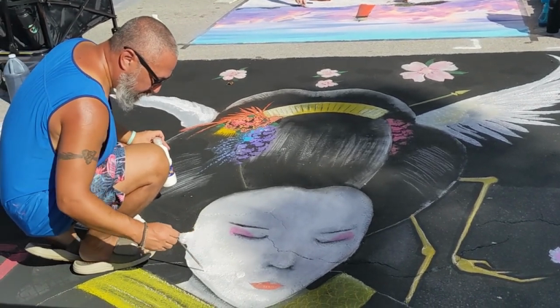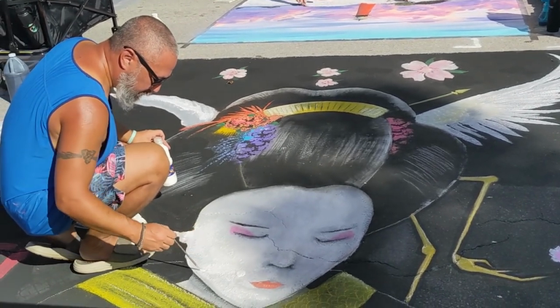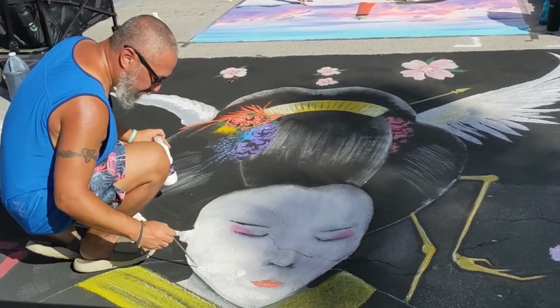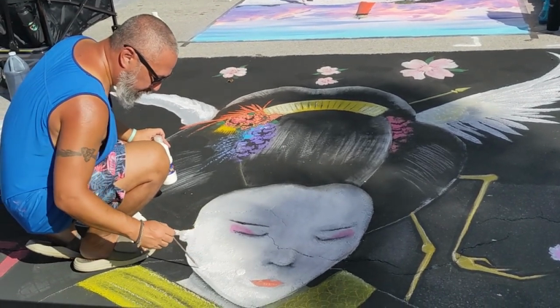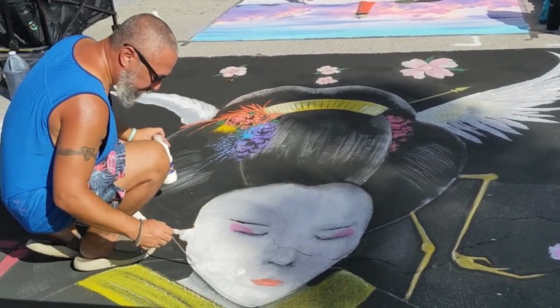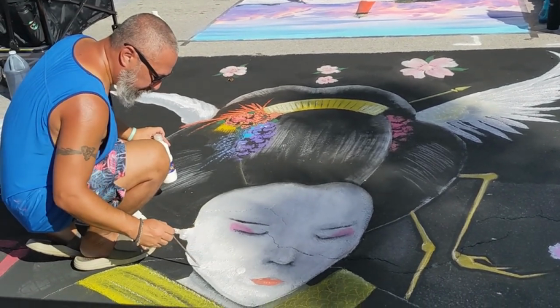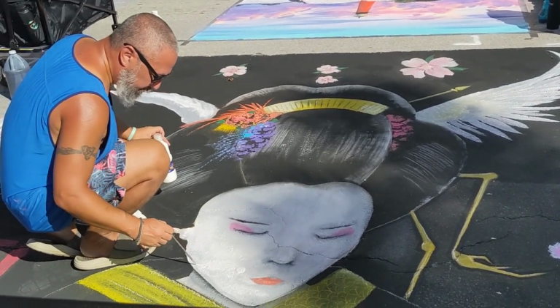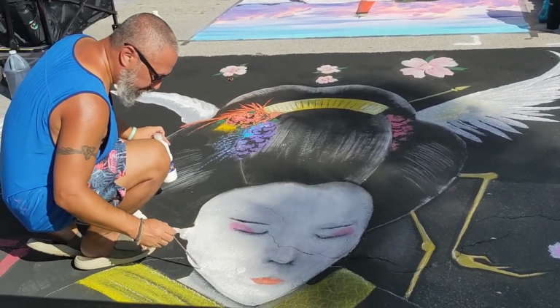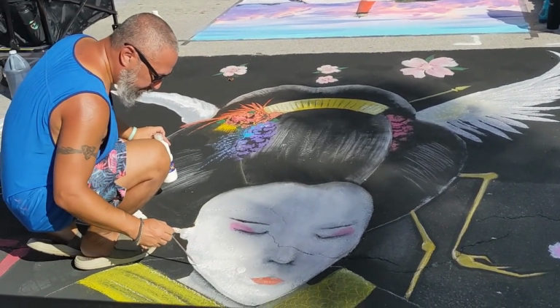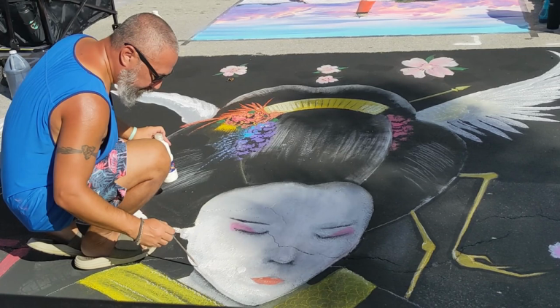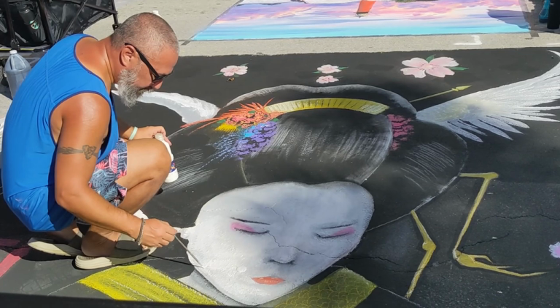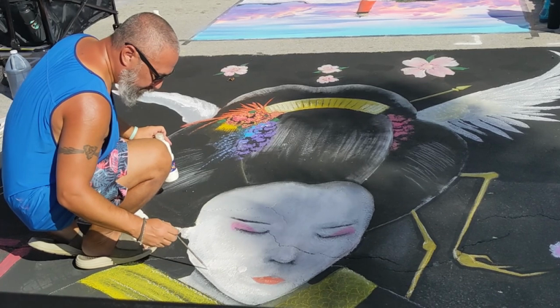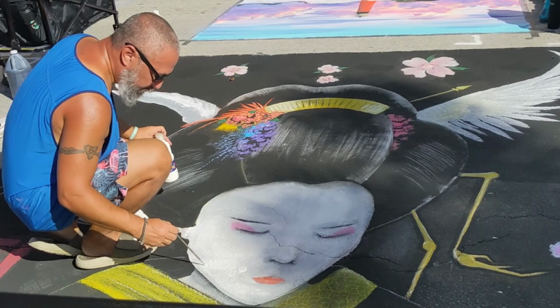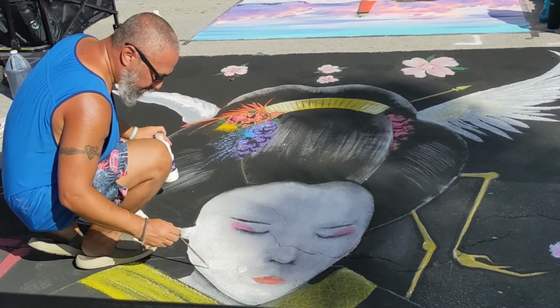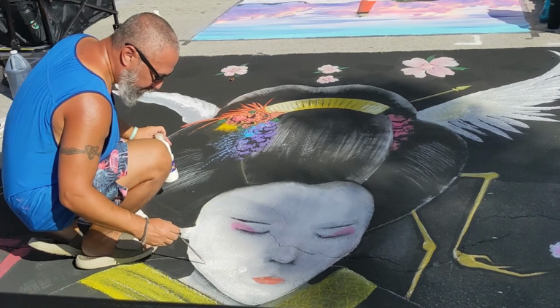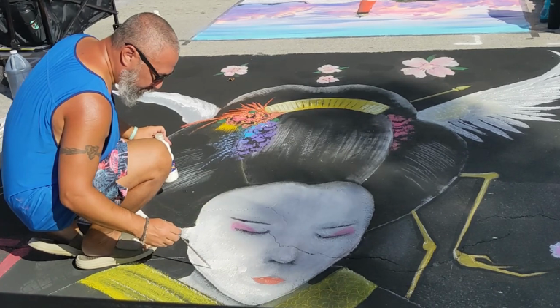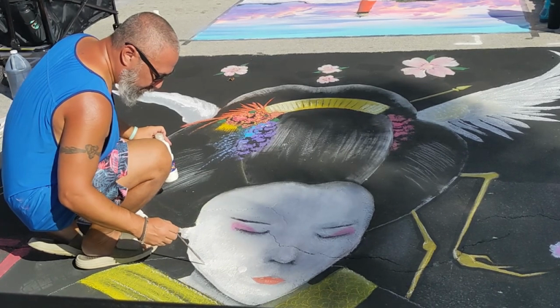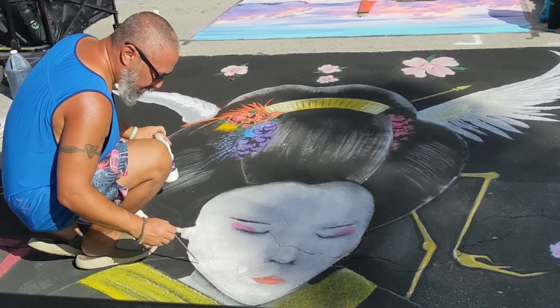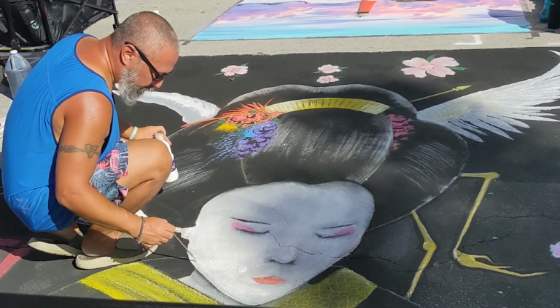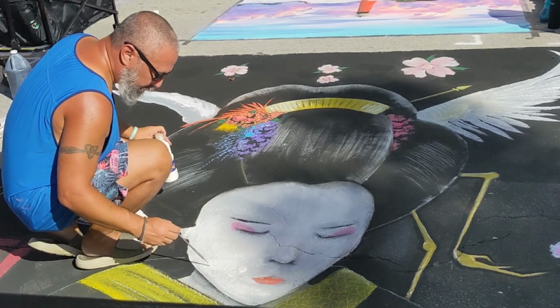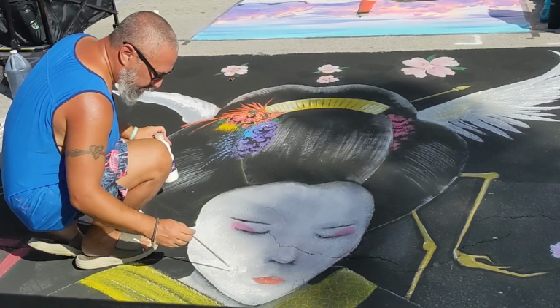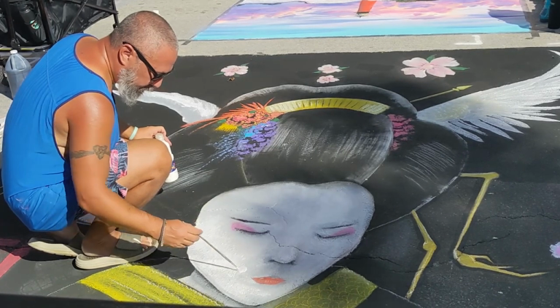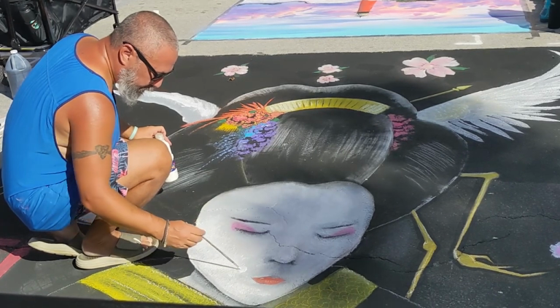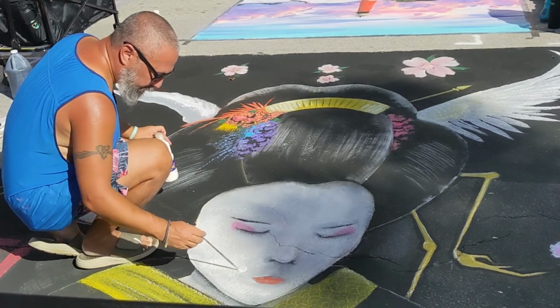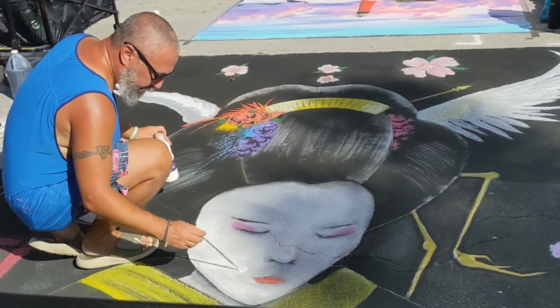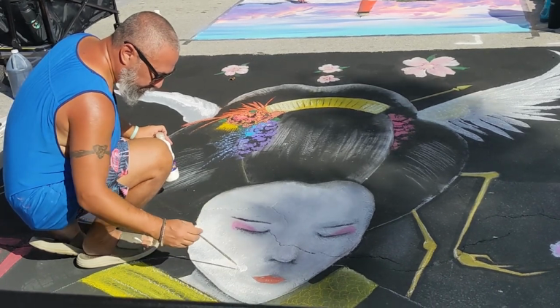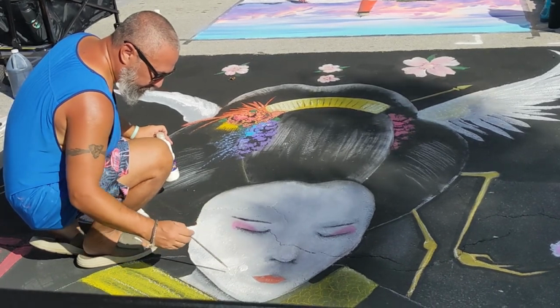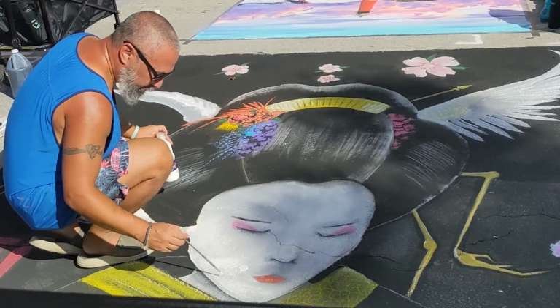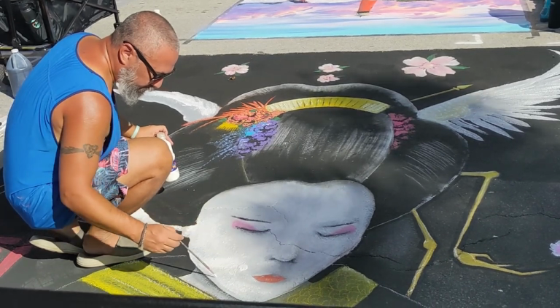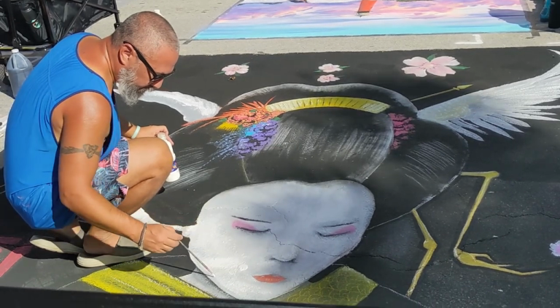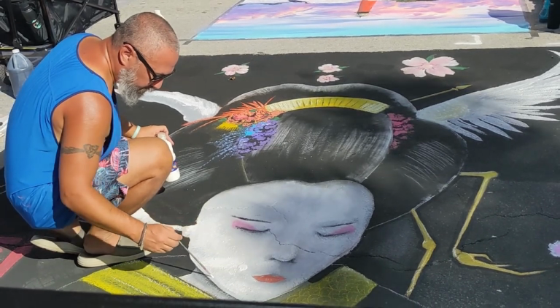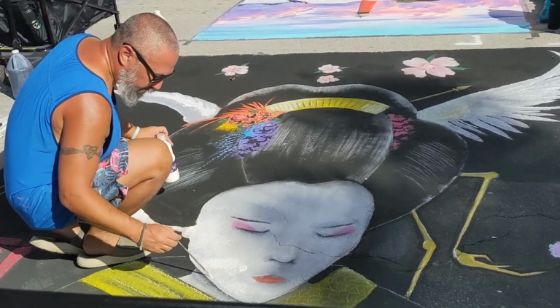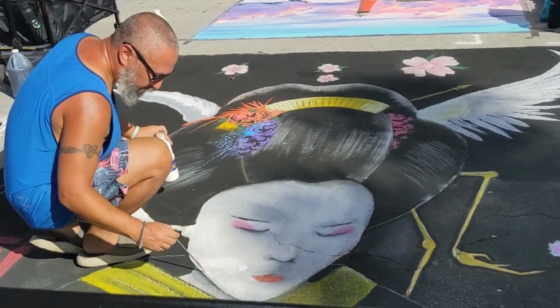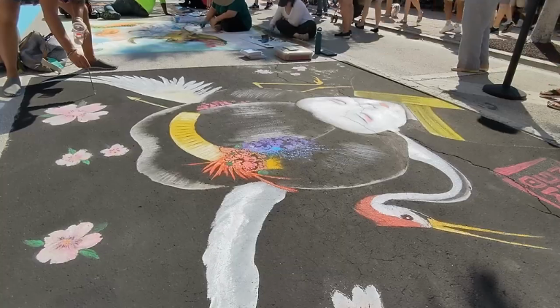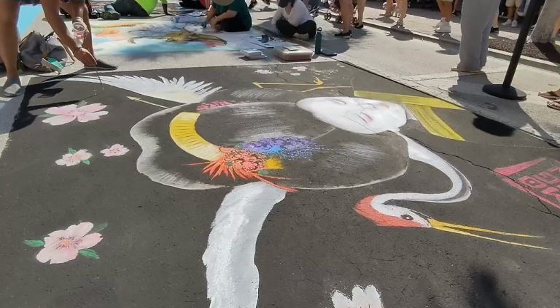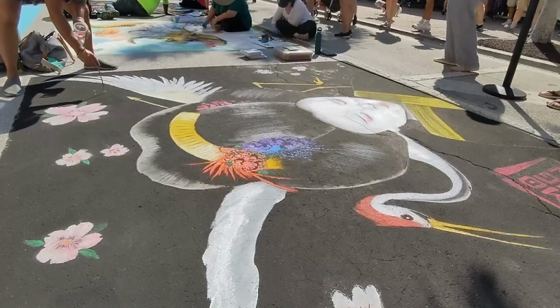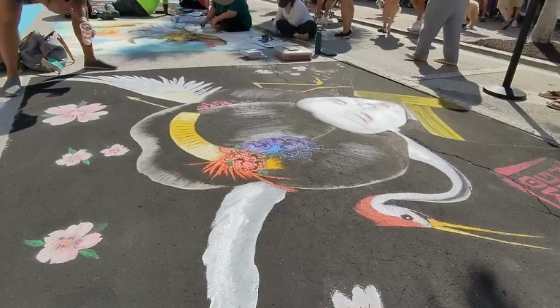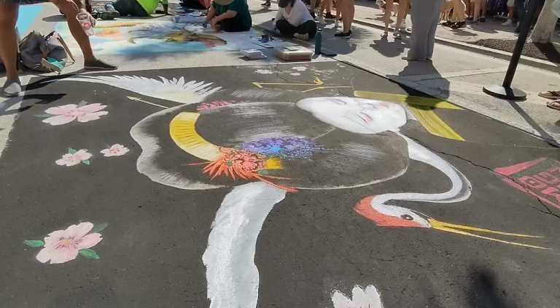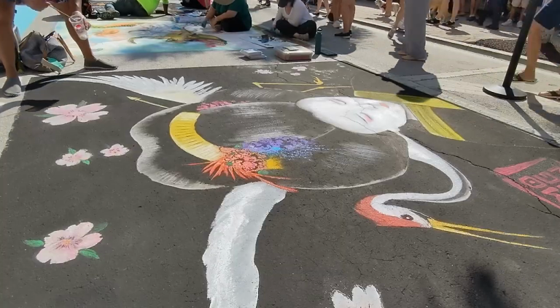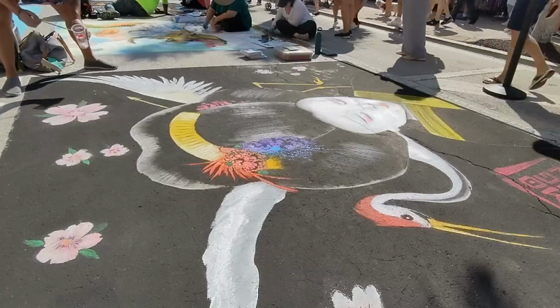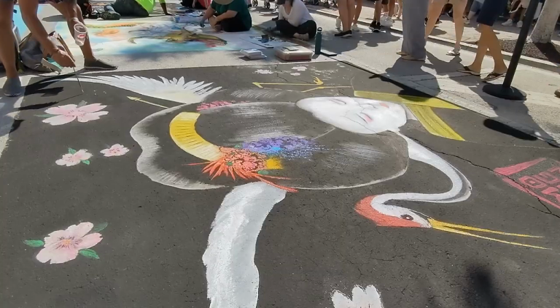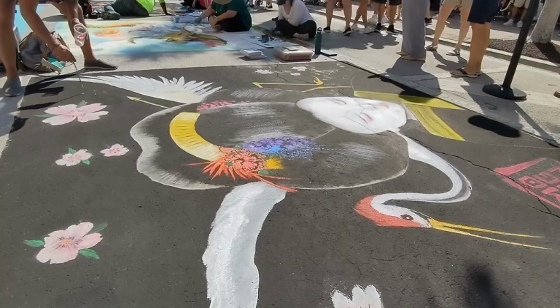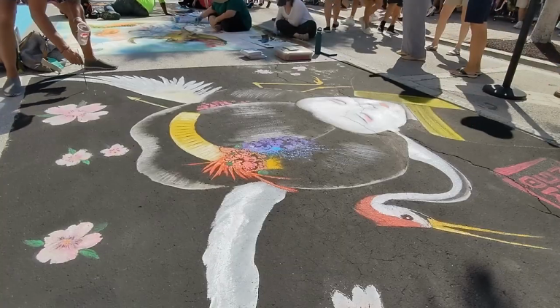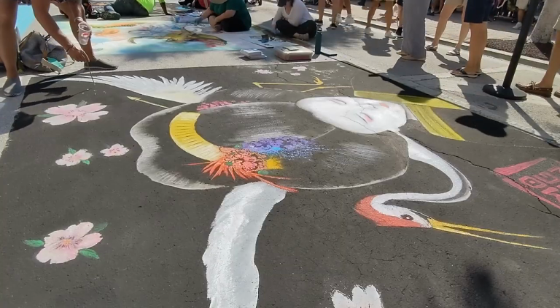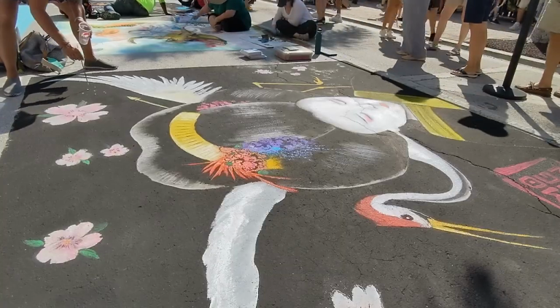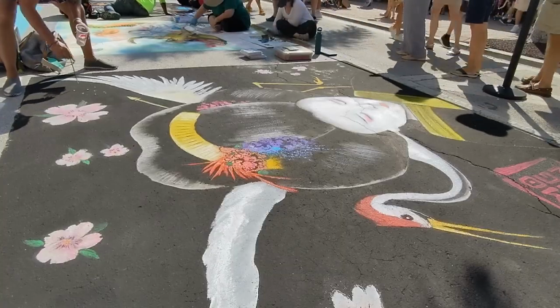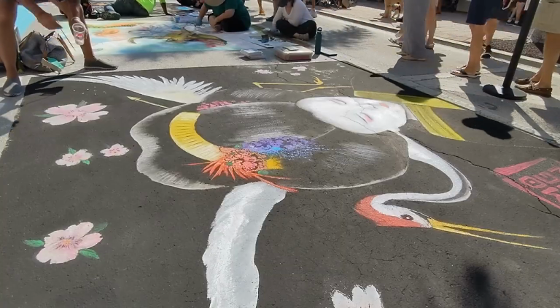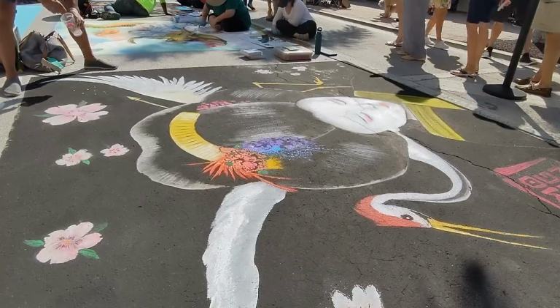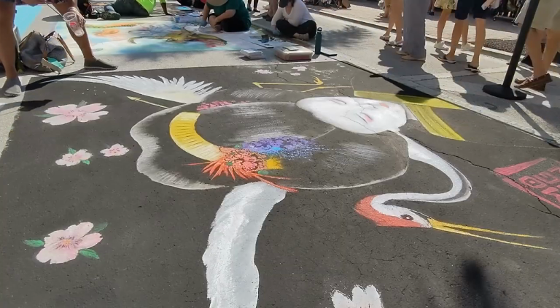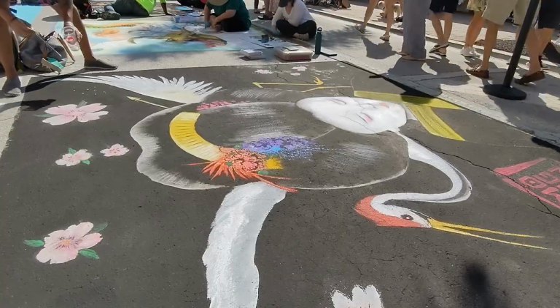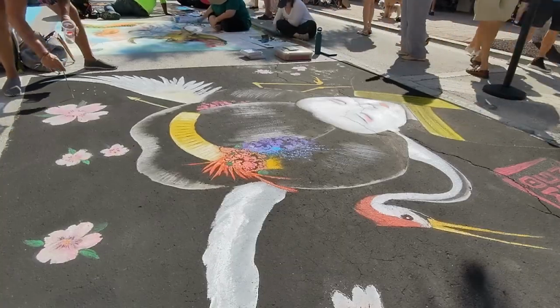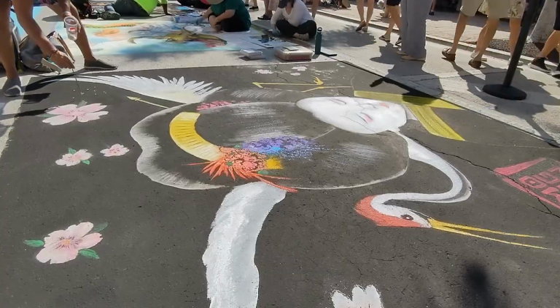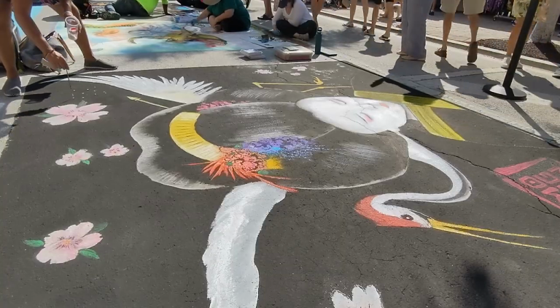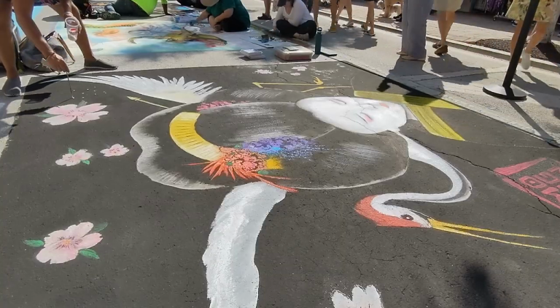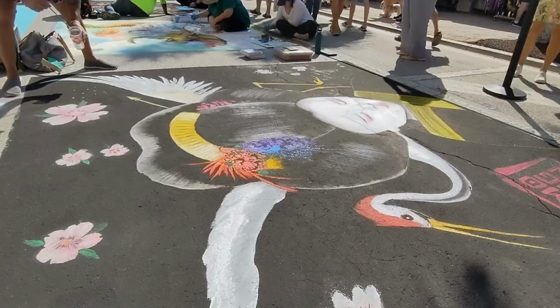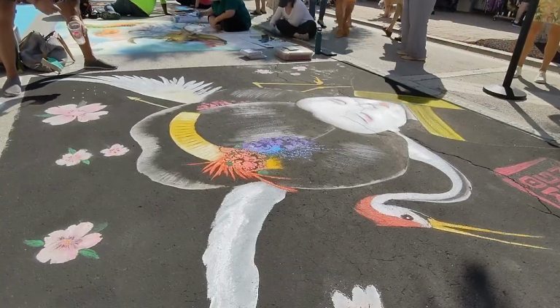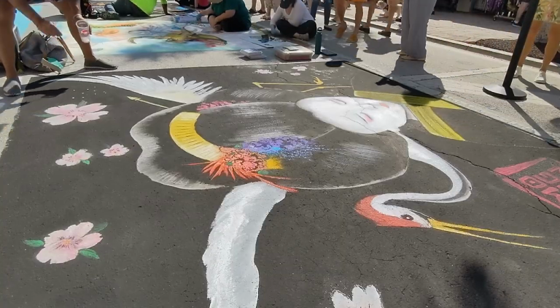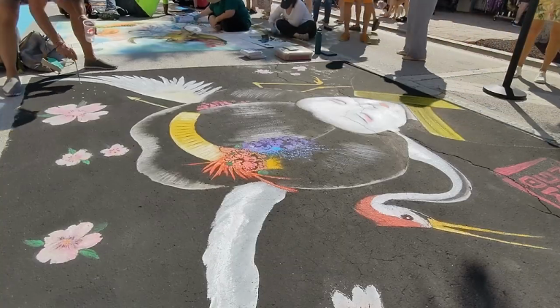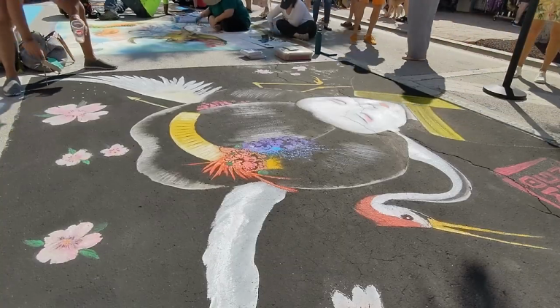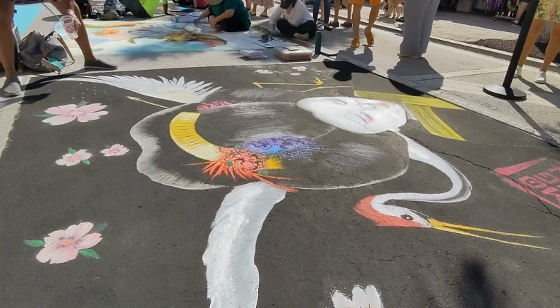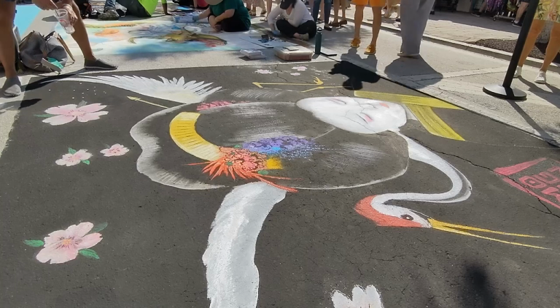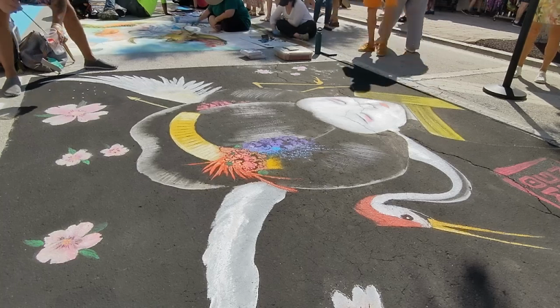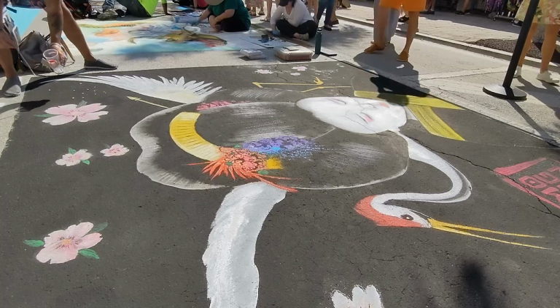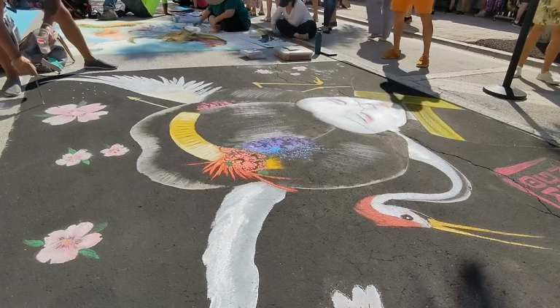I got most of my piece done on the first day so now I'm just finishing up the details and adding little things that bring the design to life.